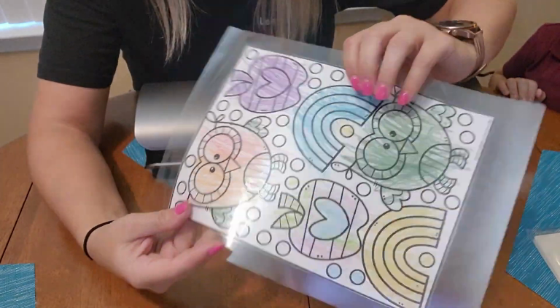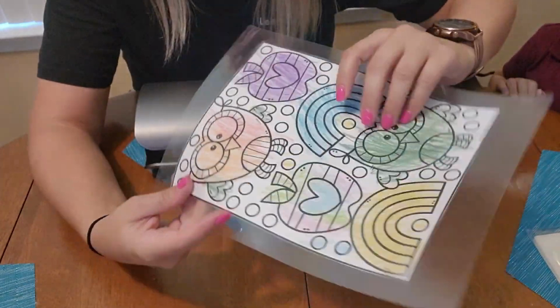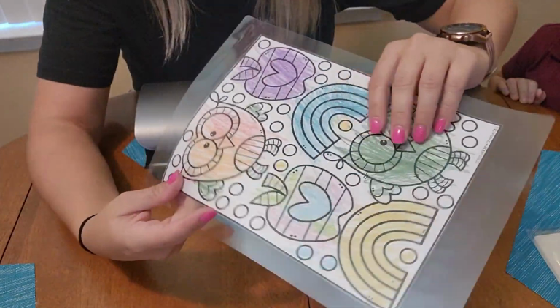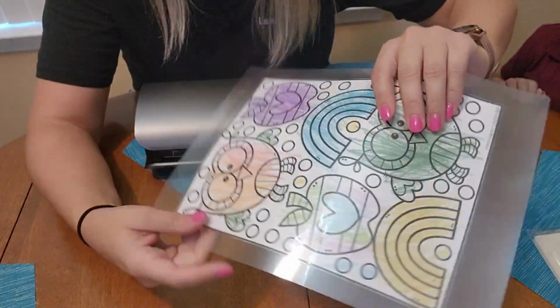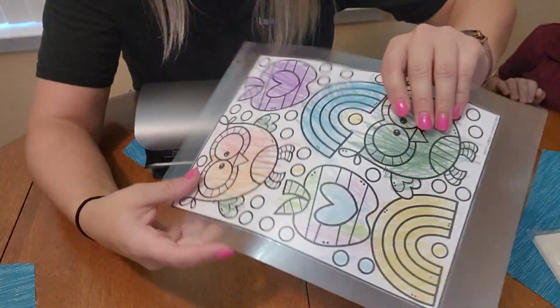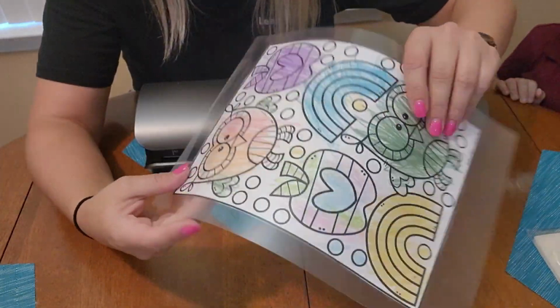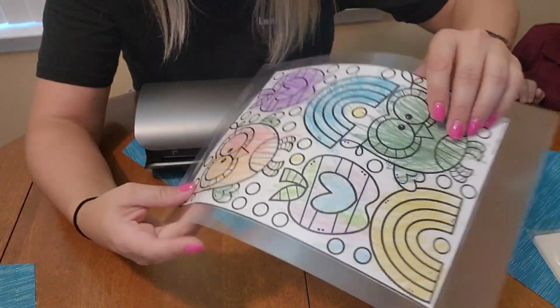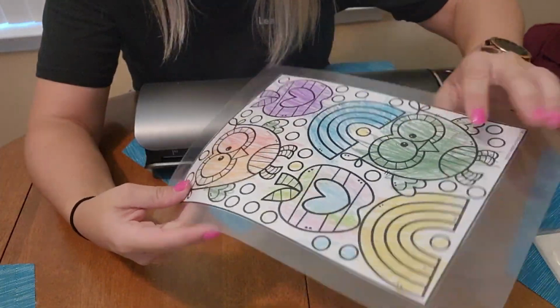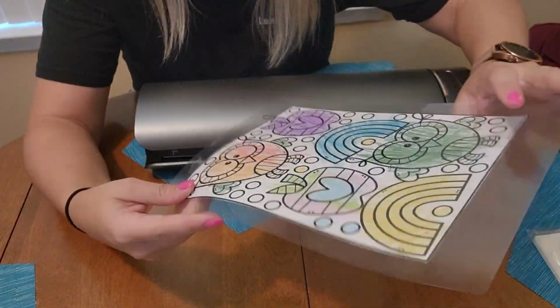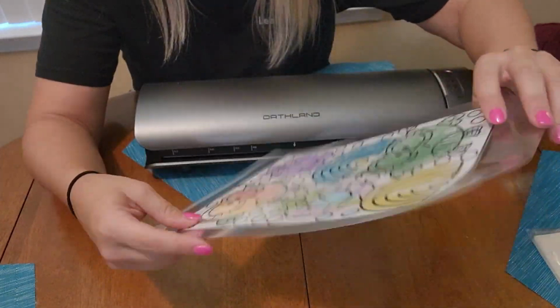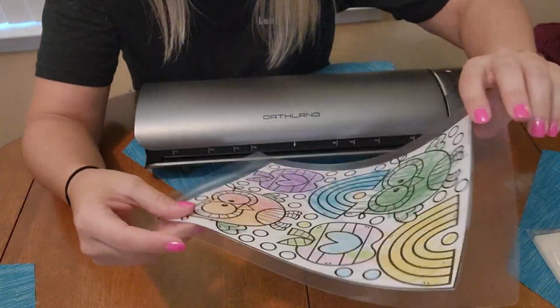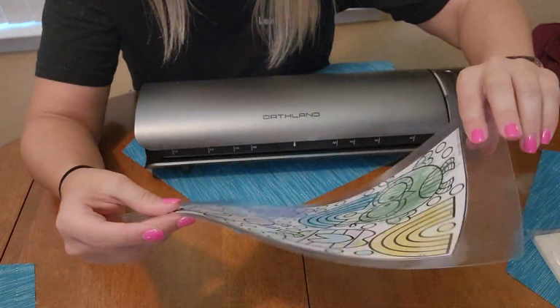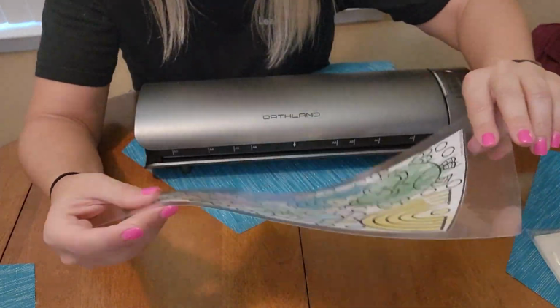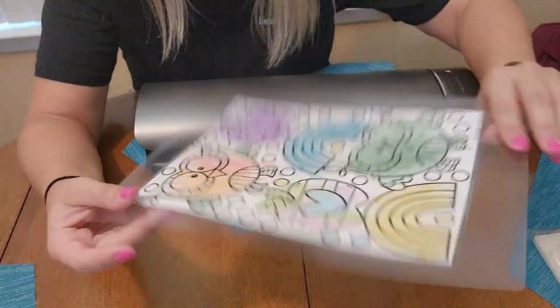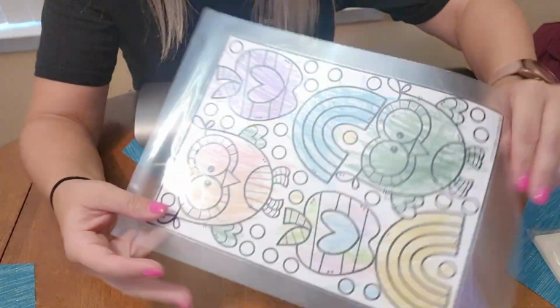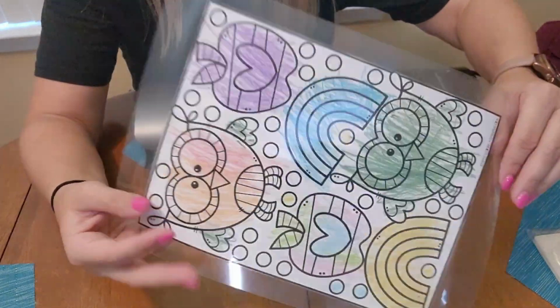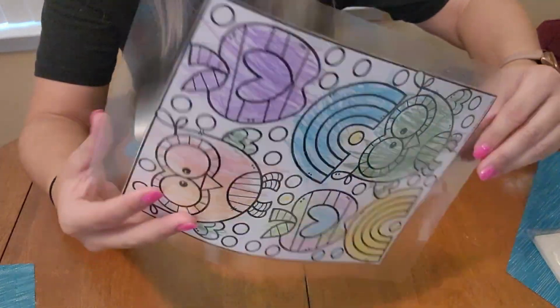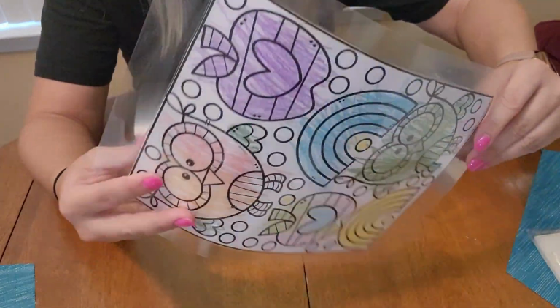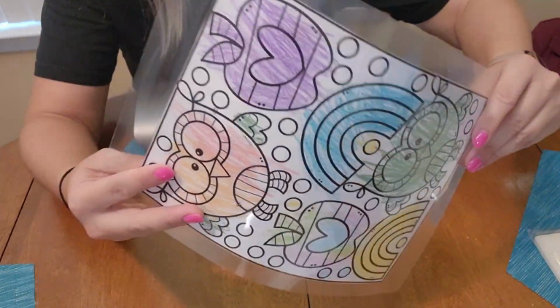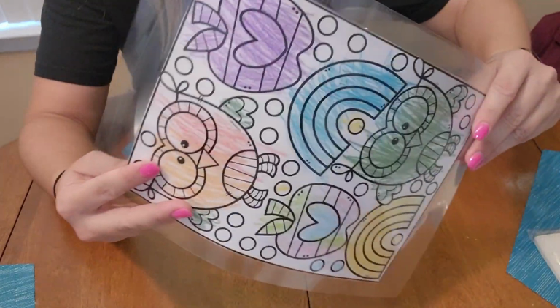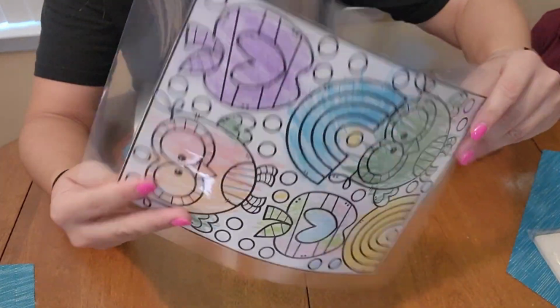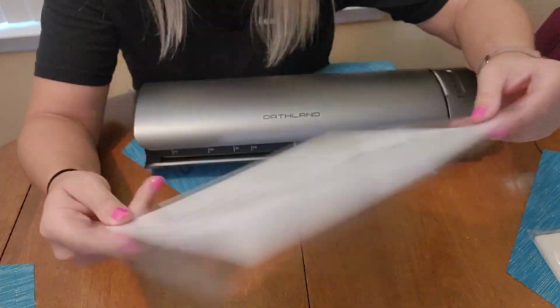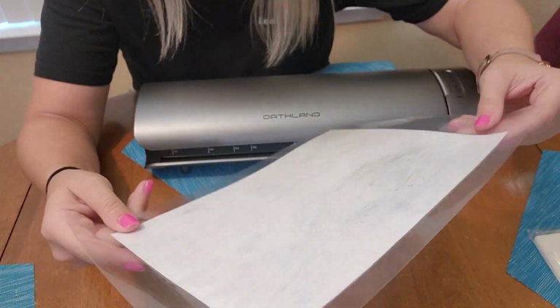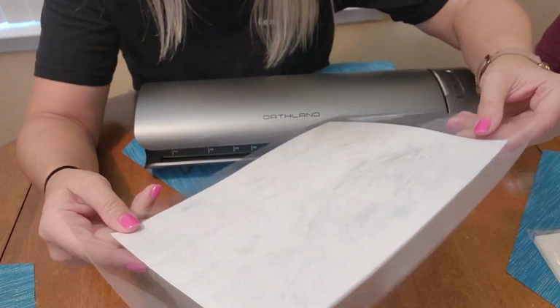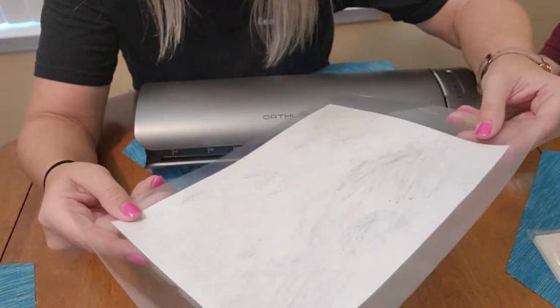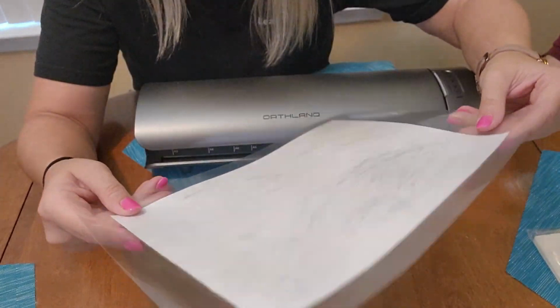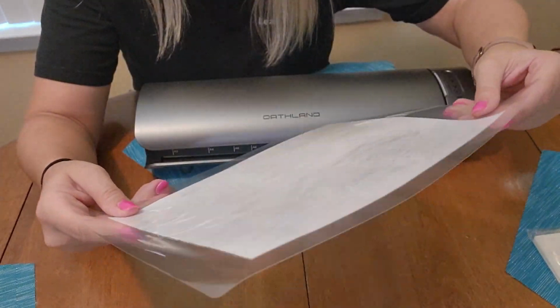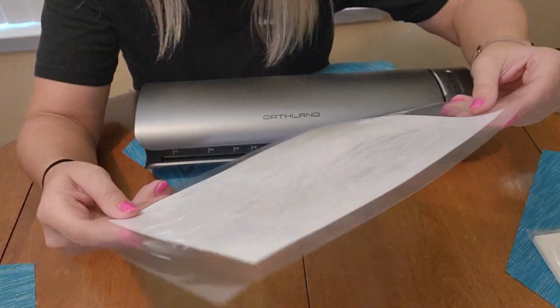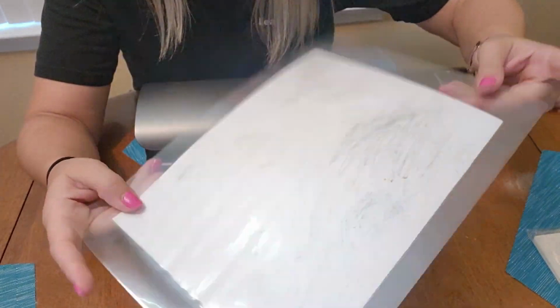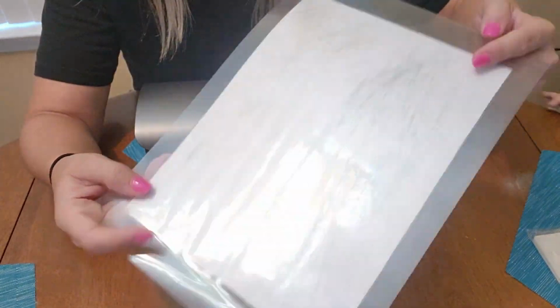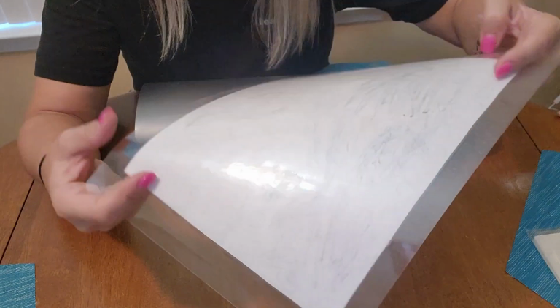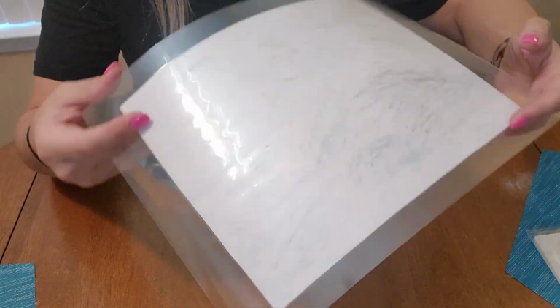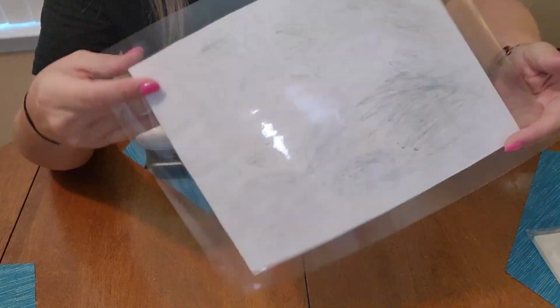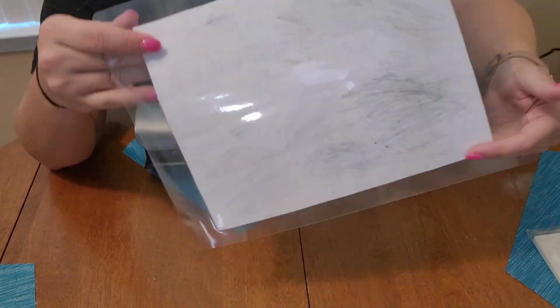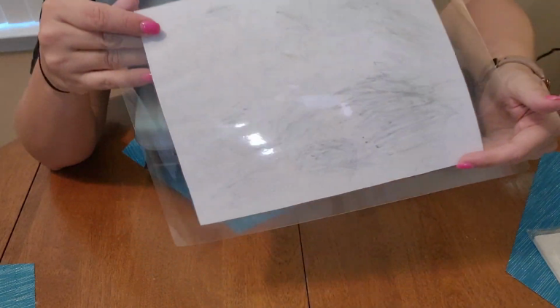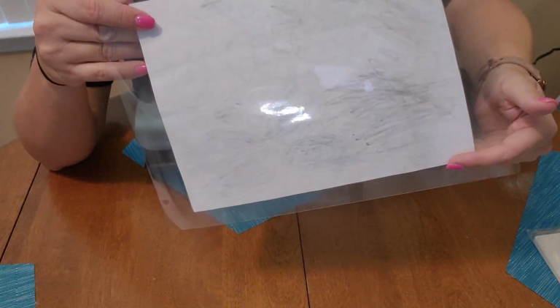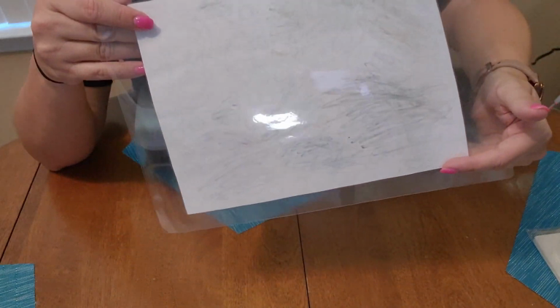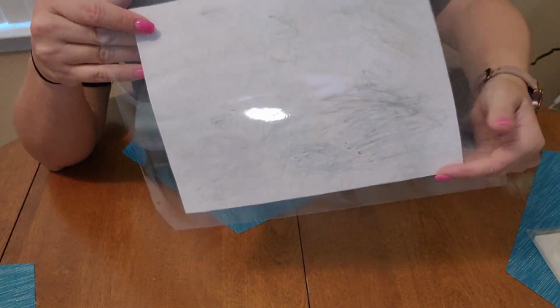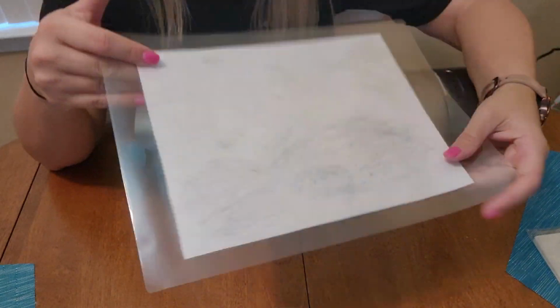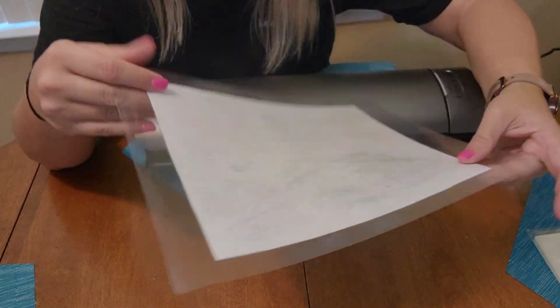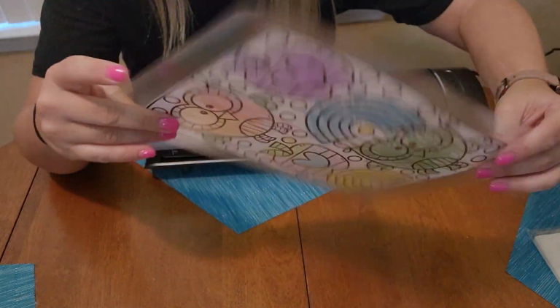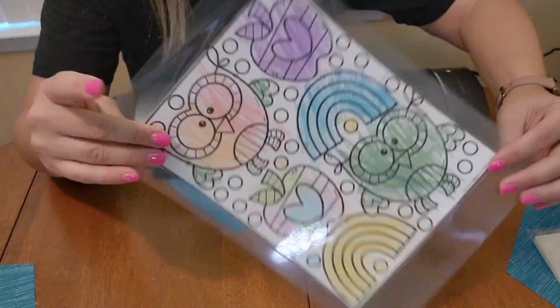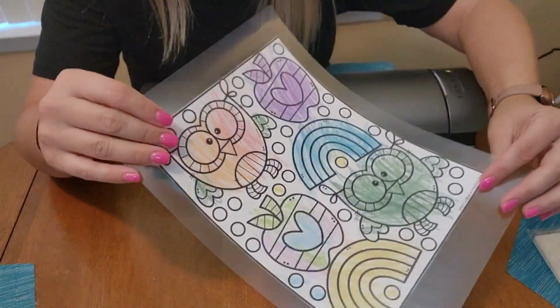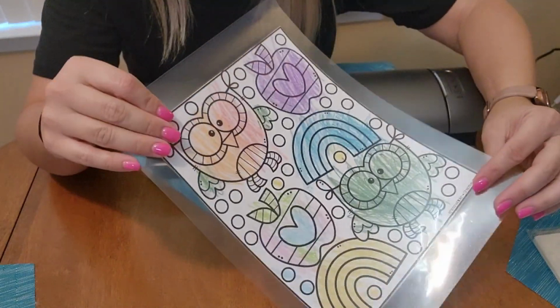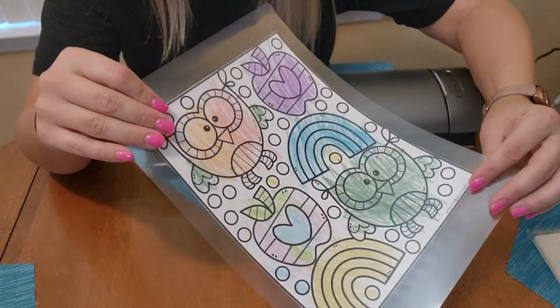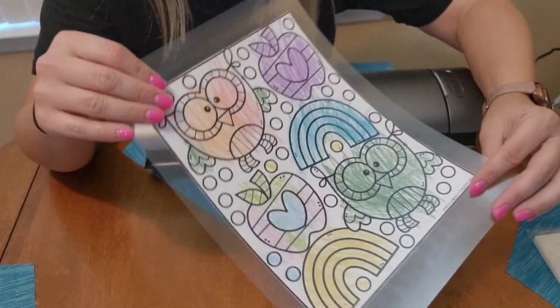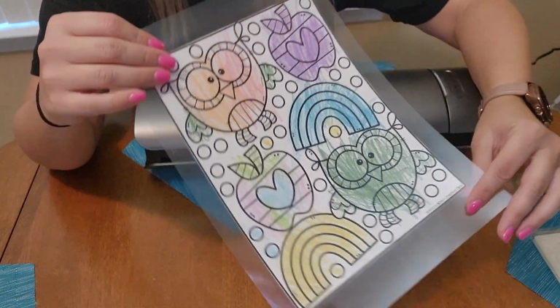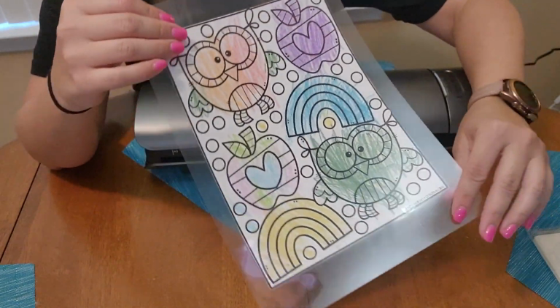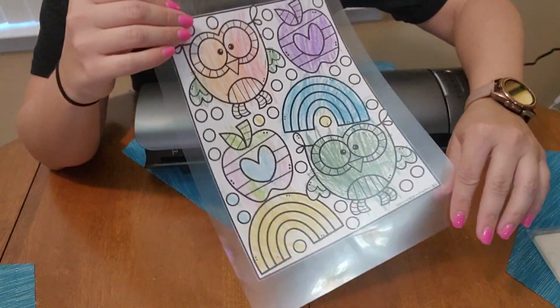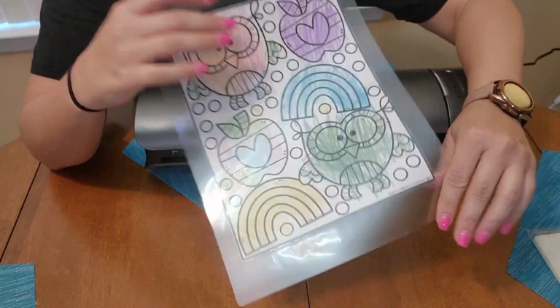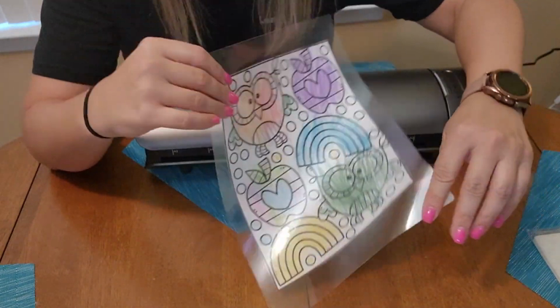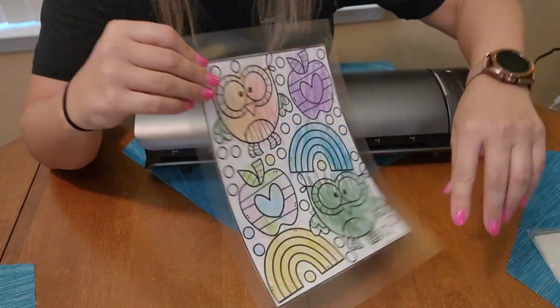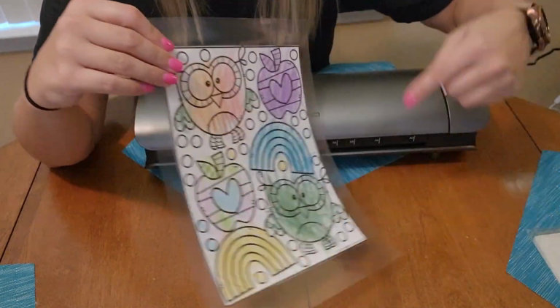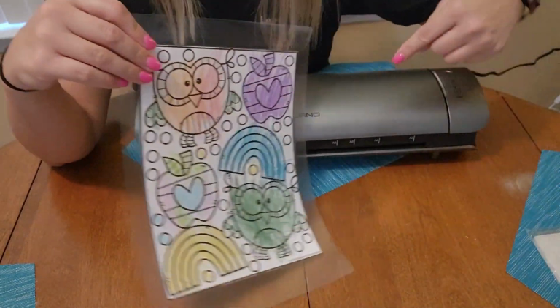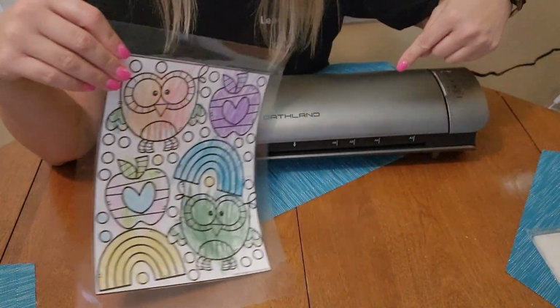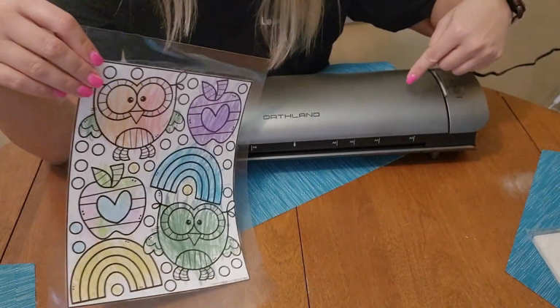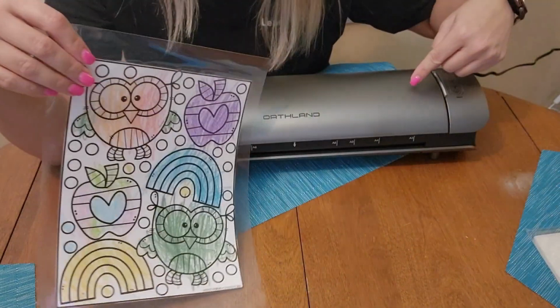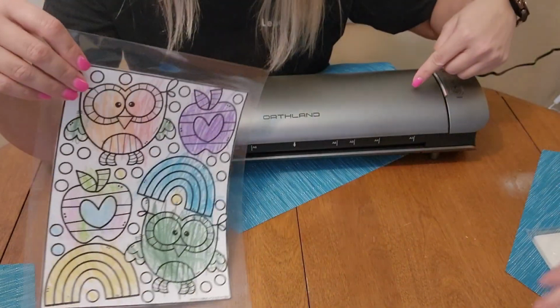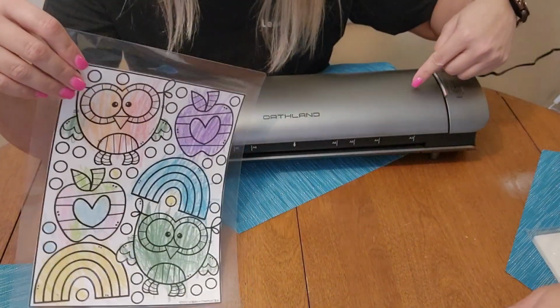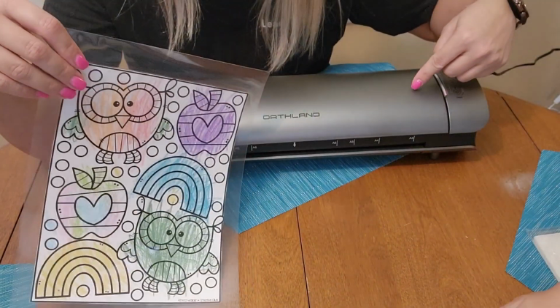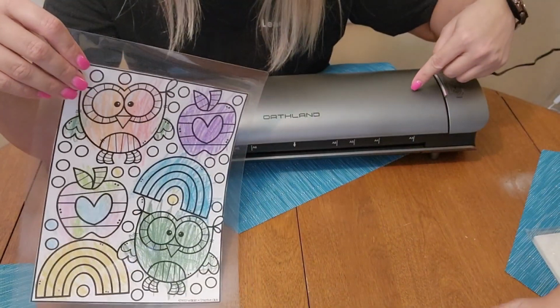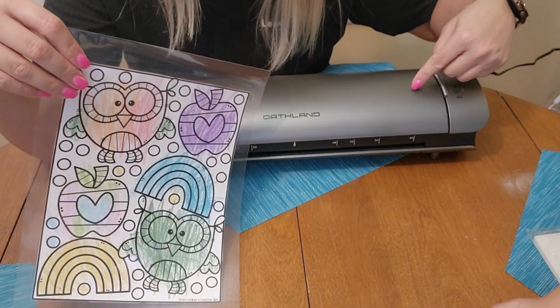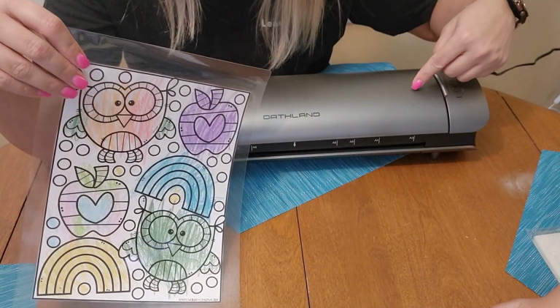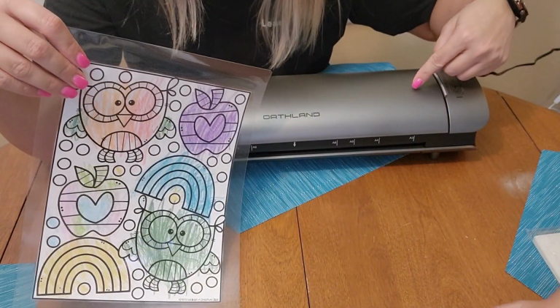It's nice and thick. It's sealed everywhere. This laminating machine is awesome.